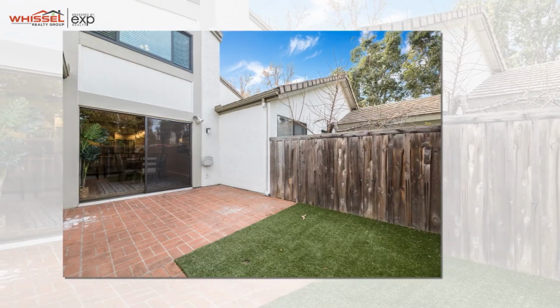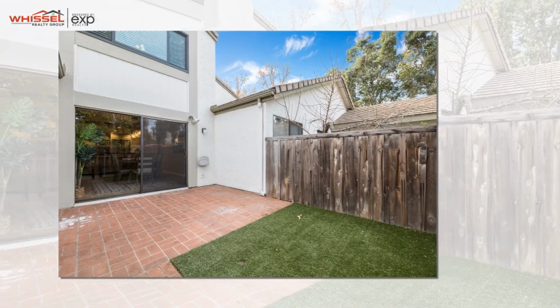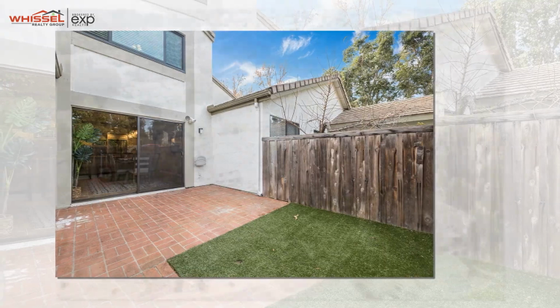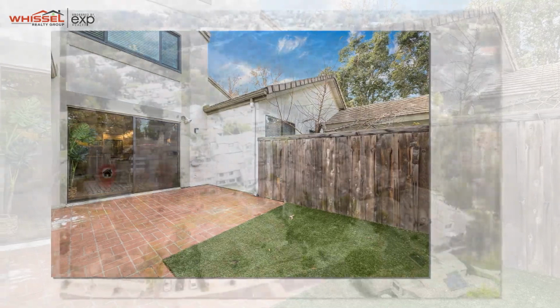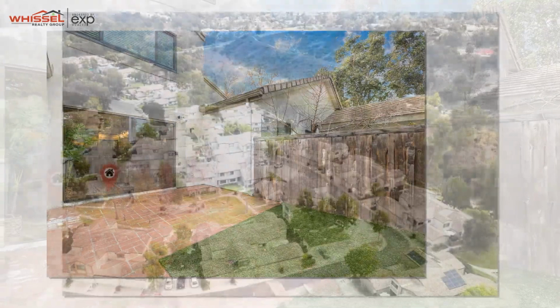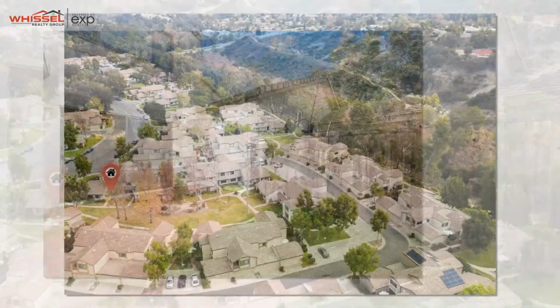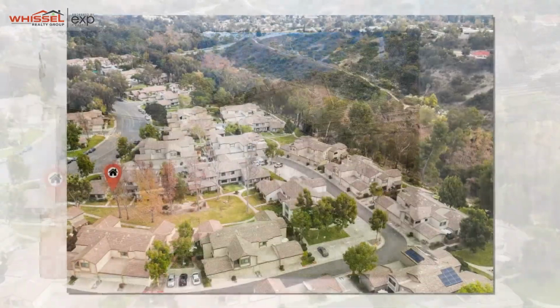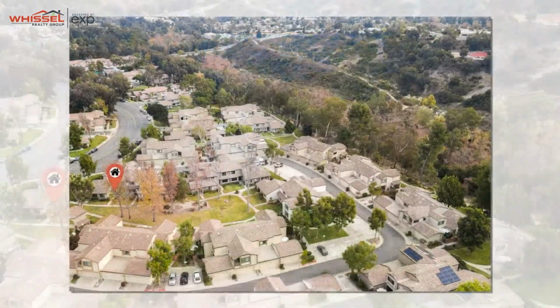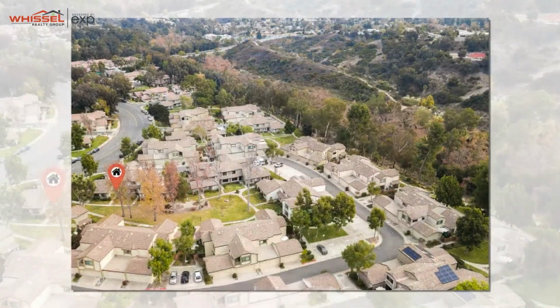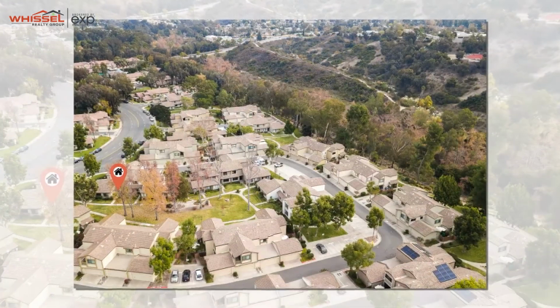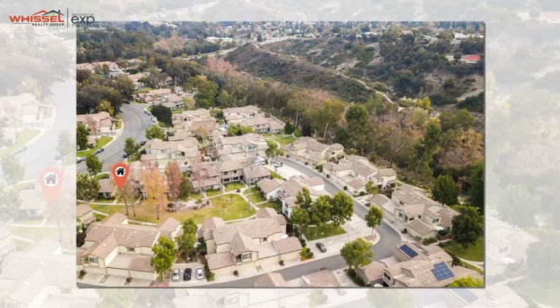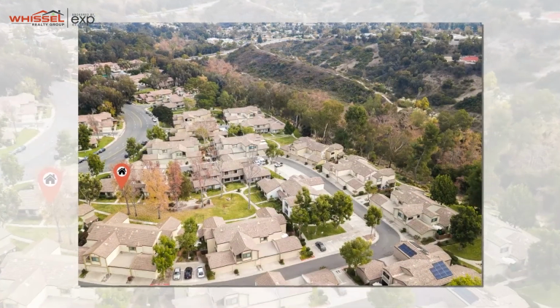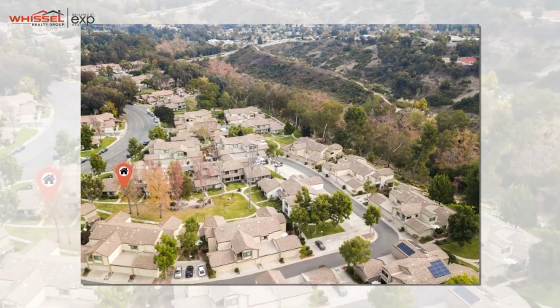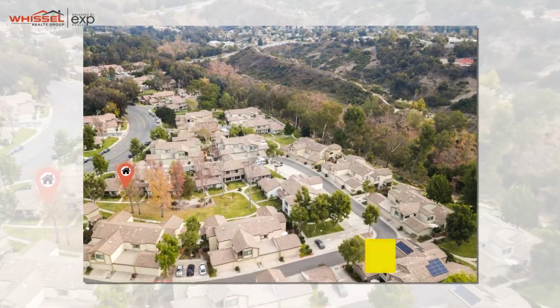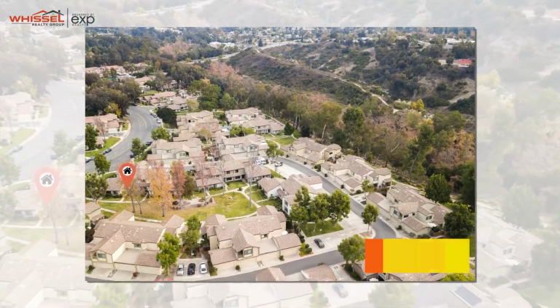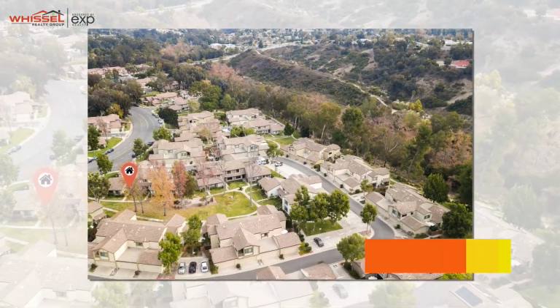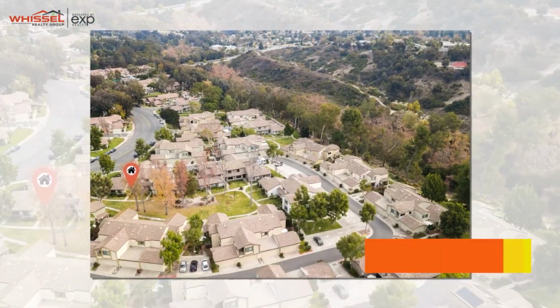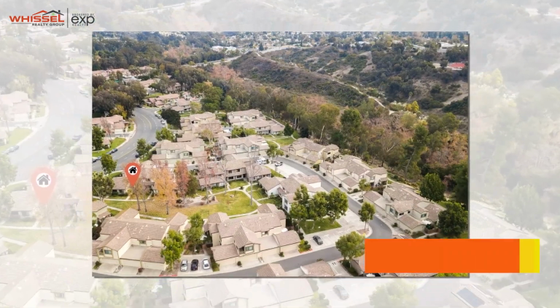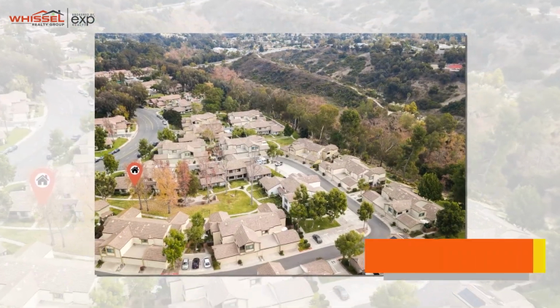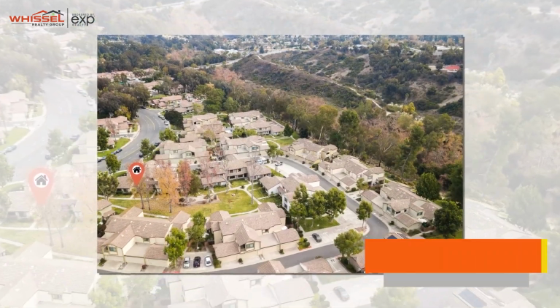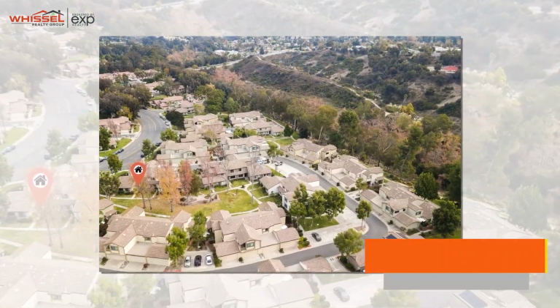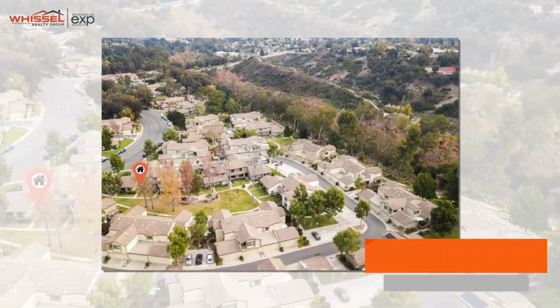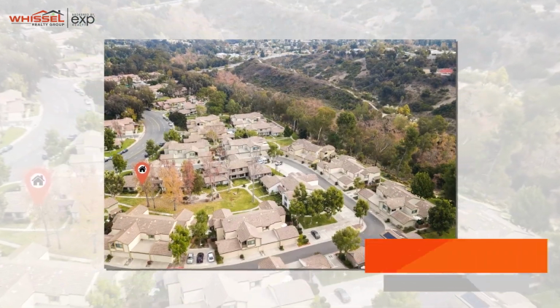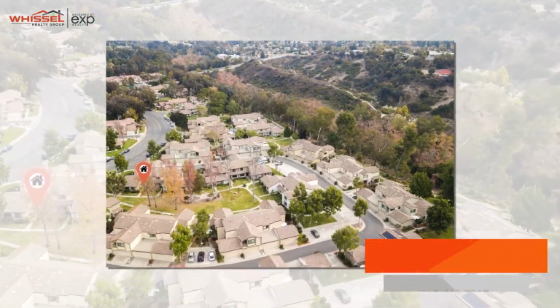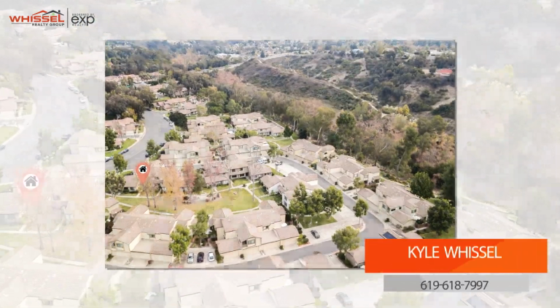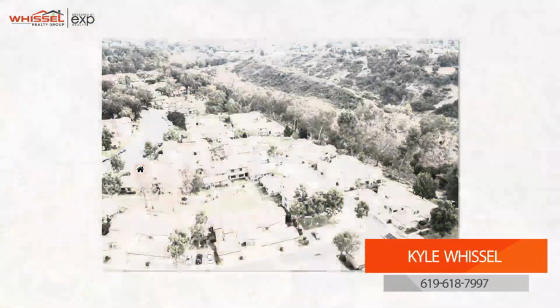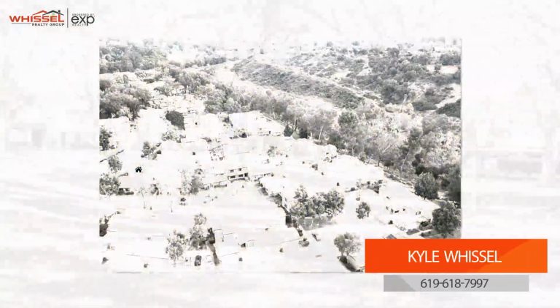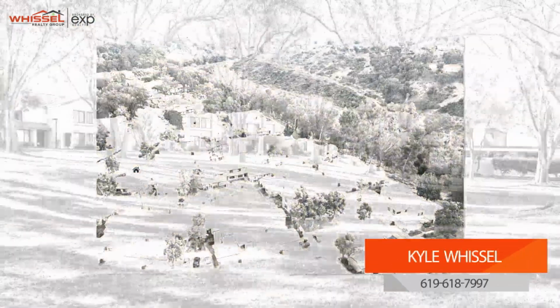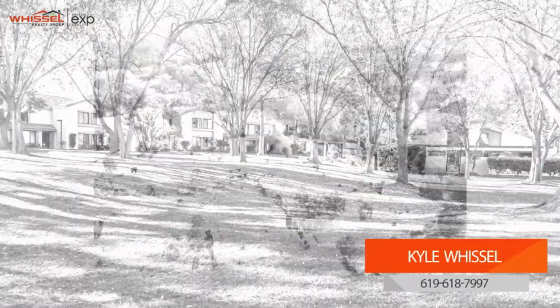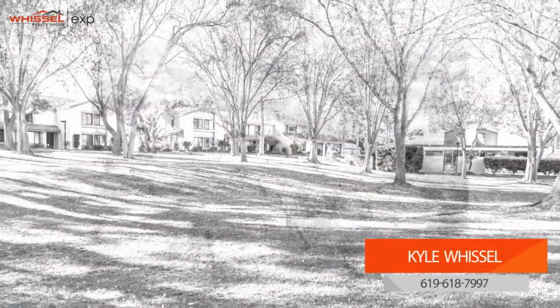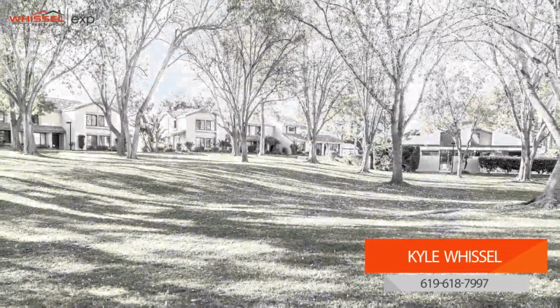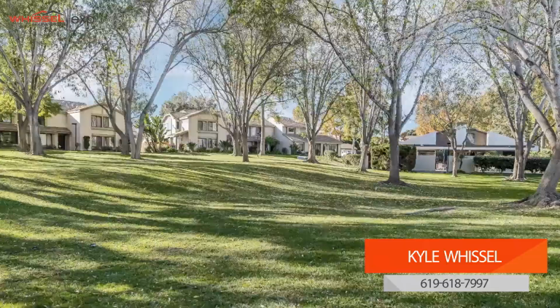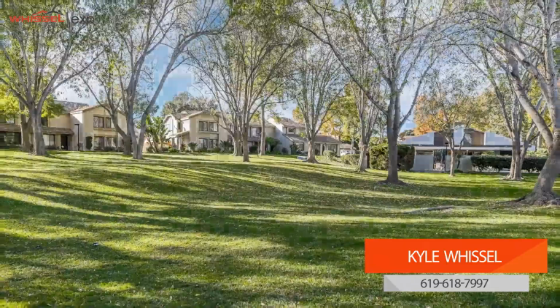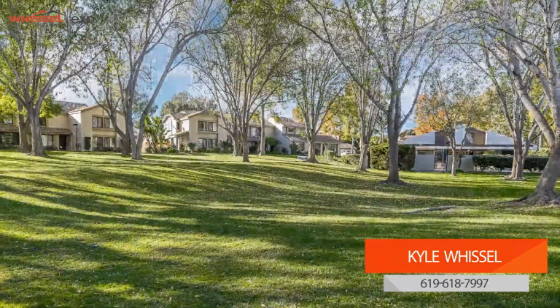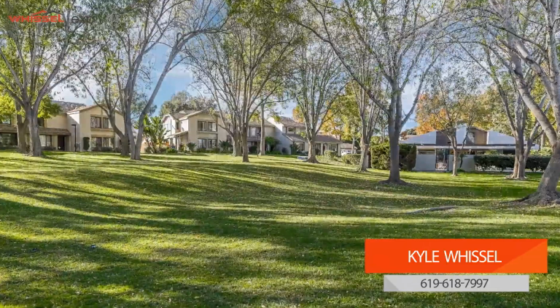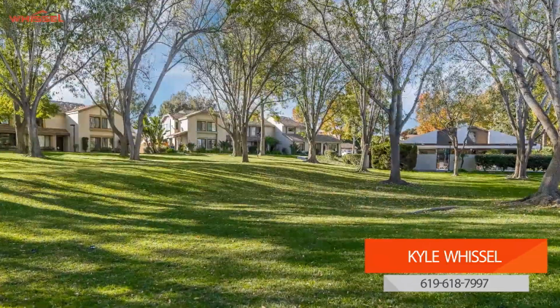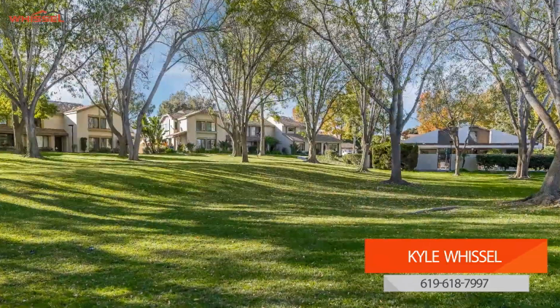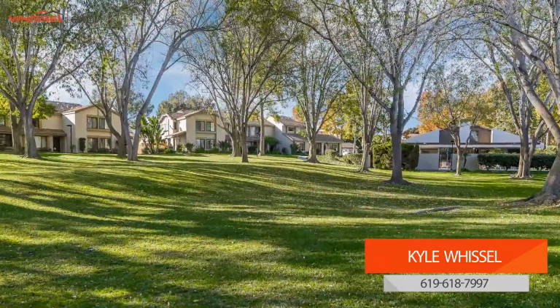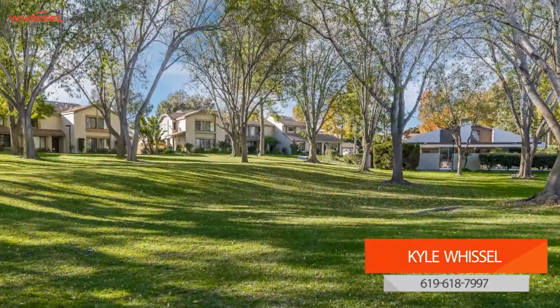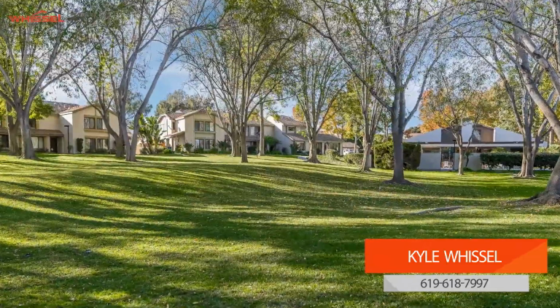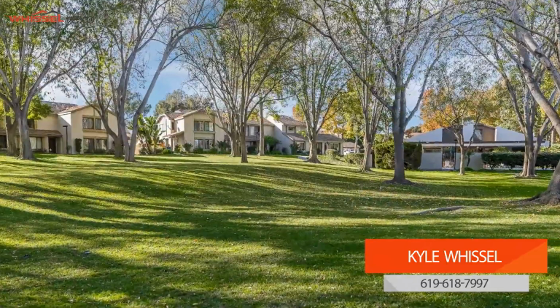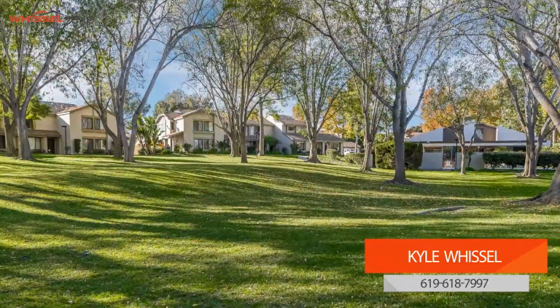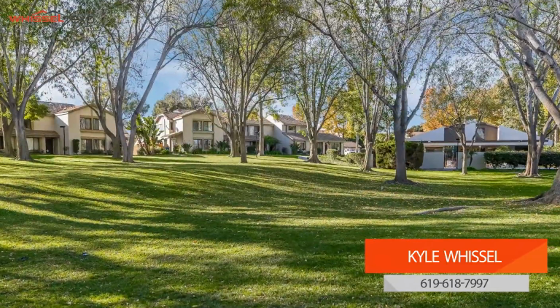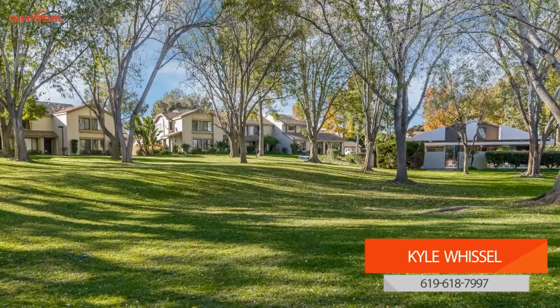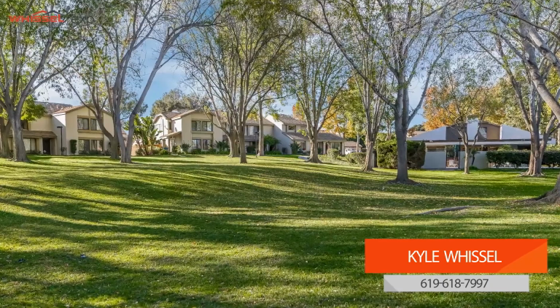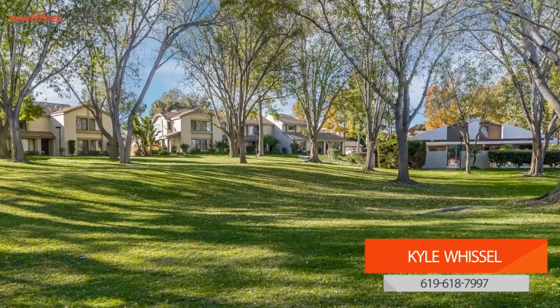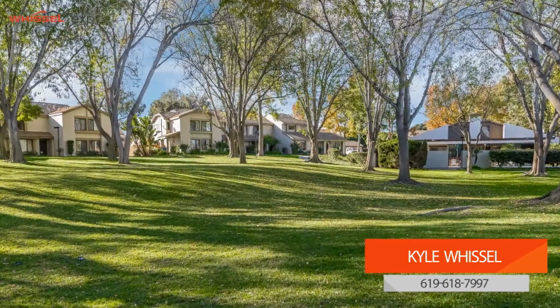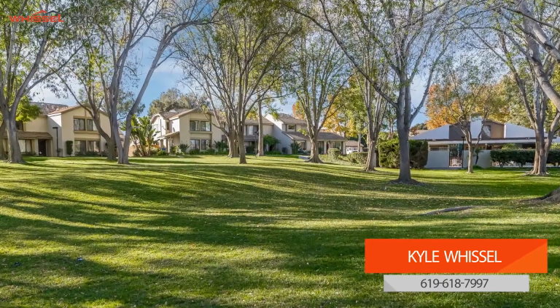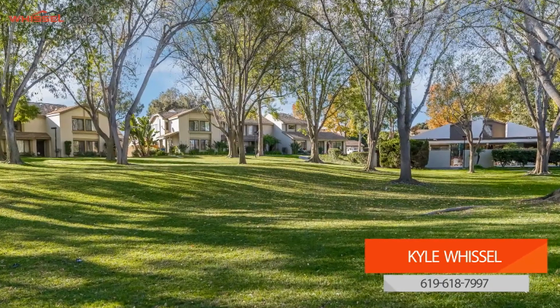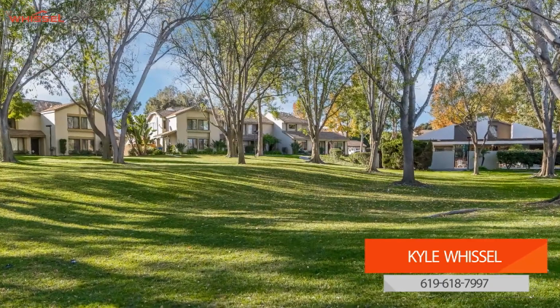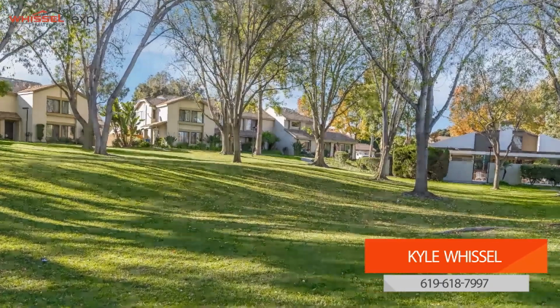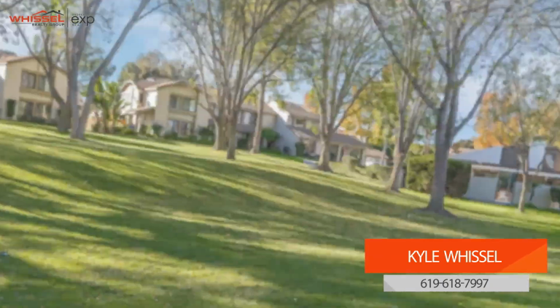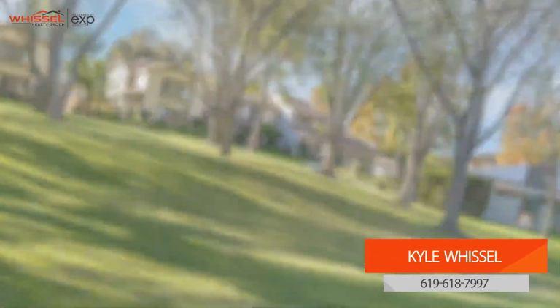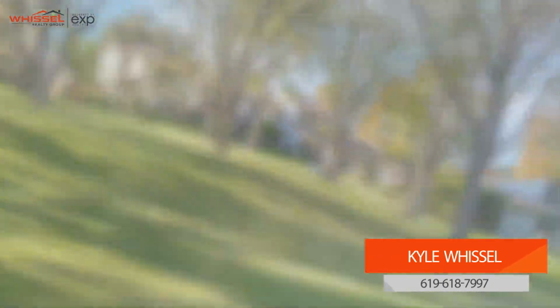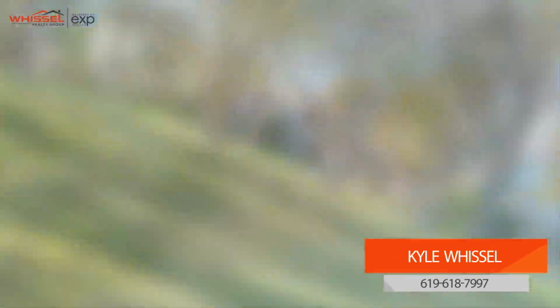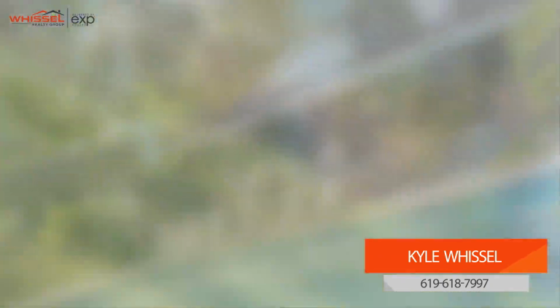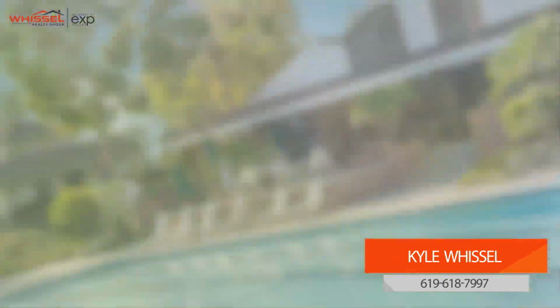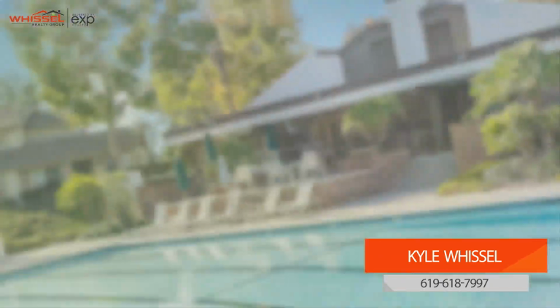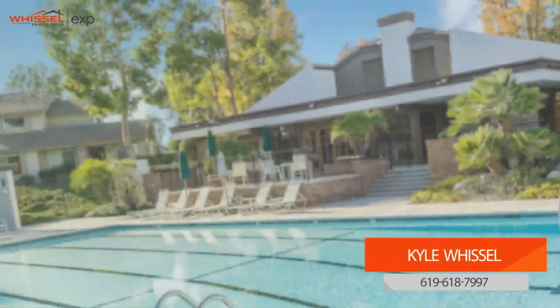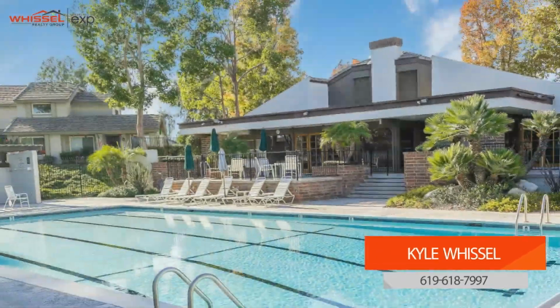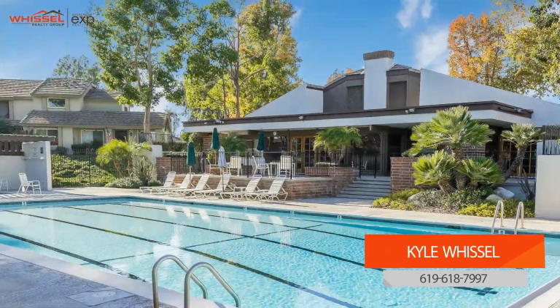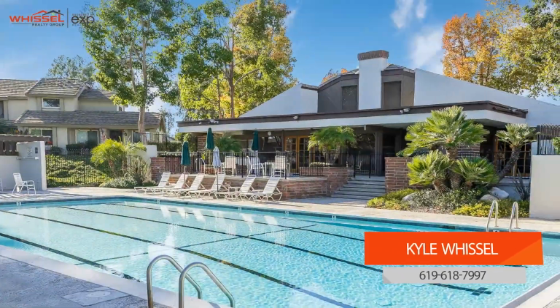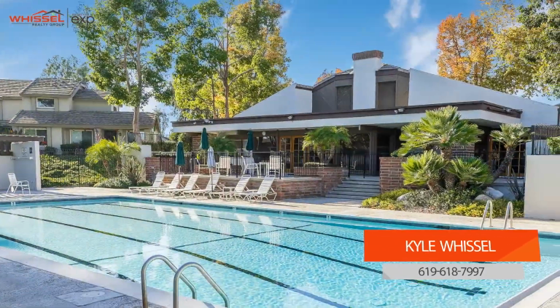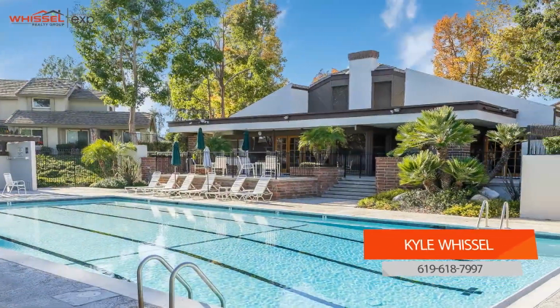For more information on this amazing home, give me a call — Kyle Whissel at 619-618-7997. Thanks for watching.